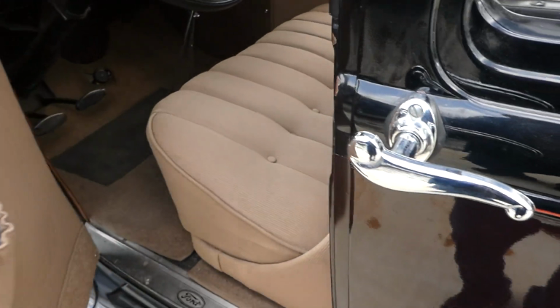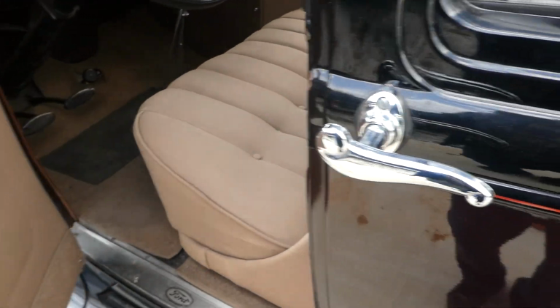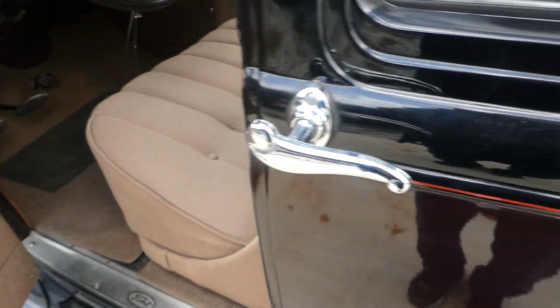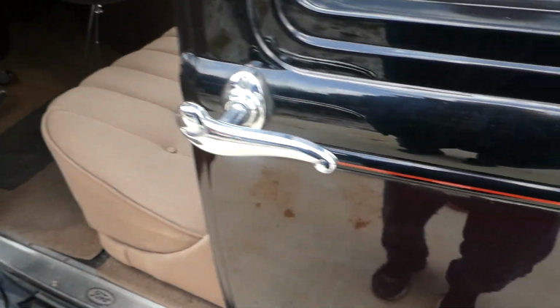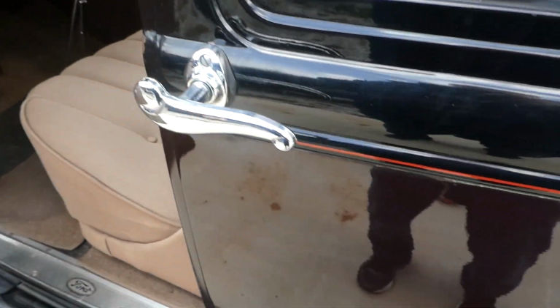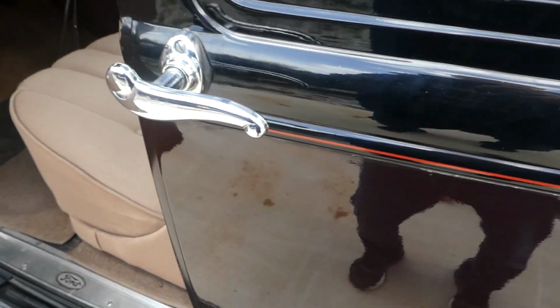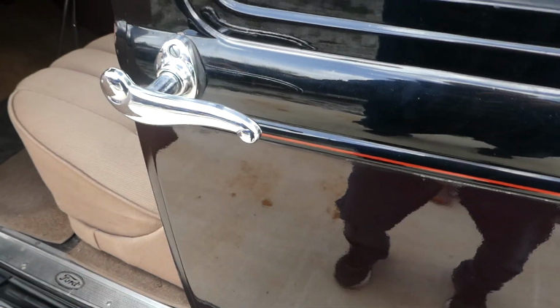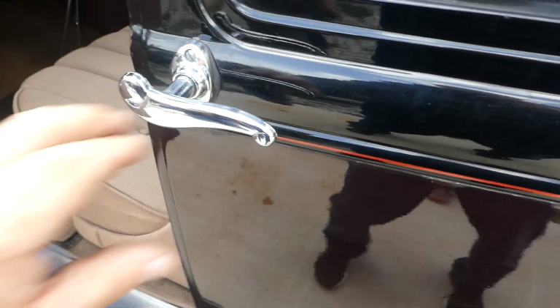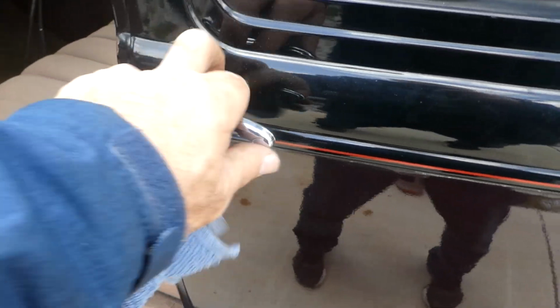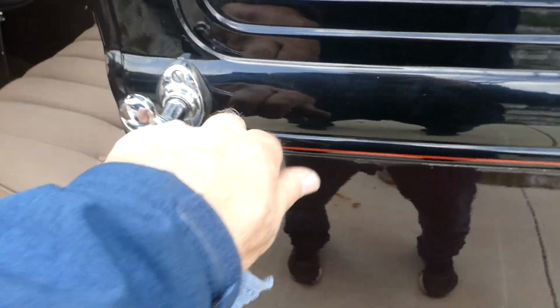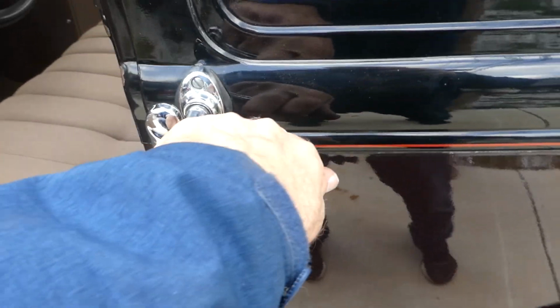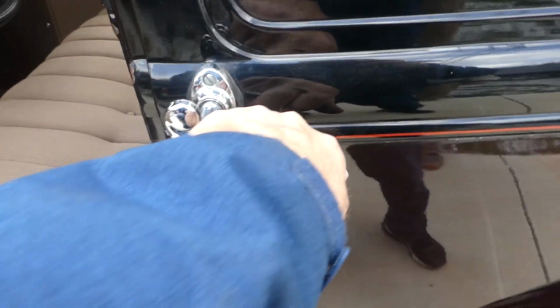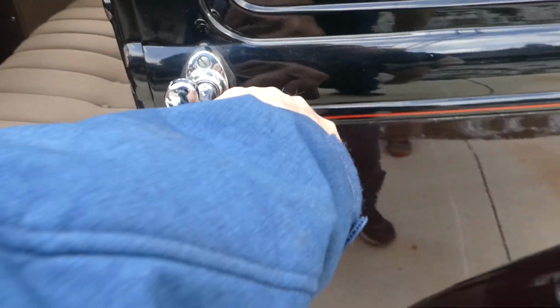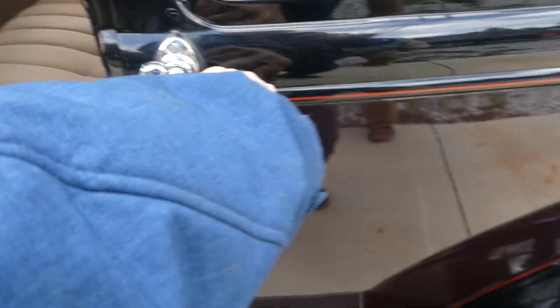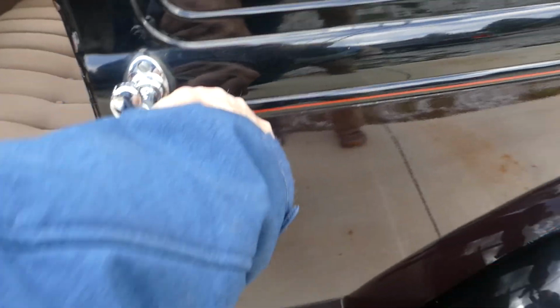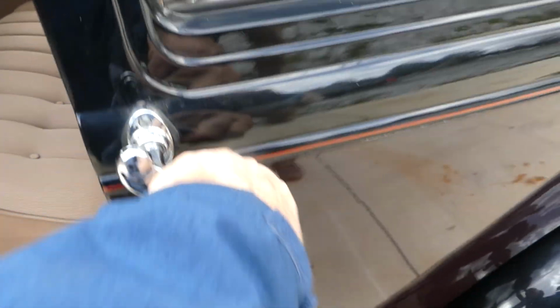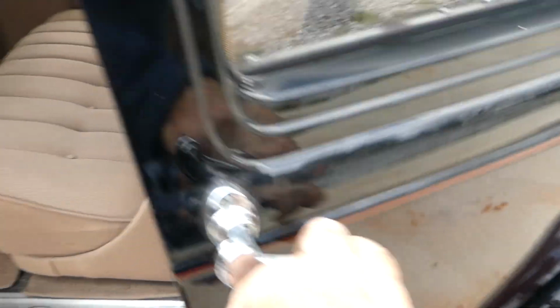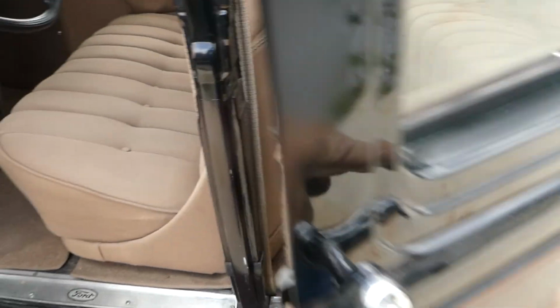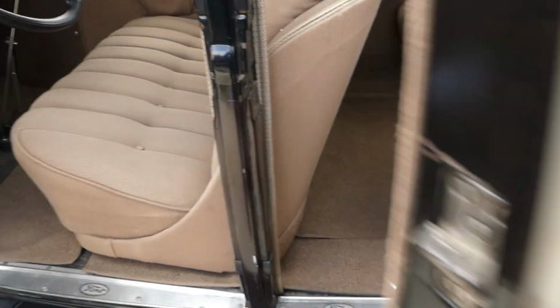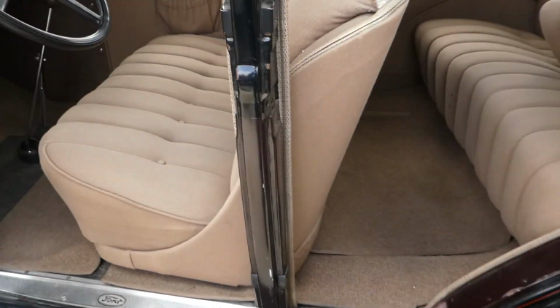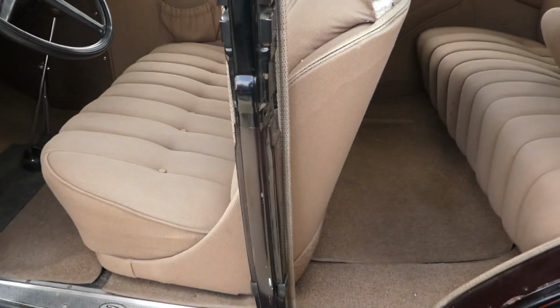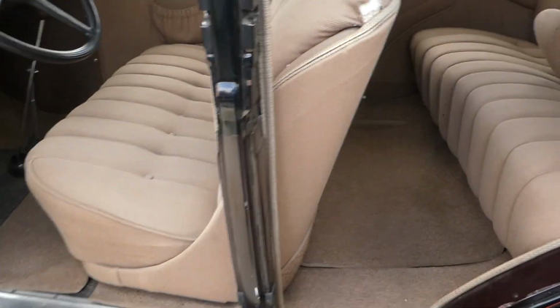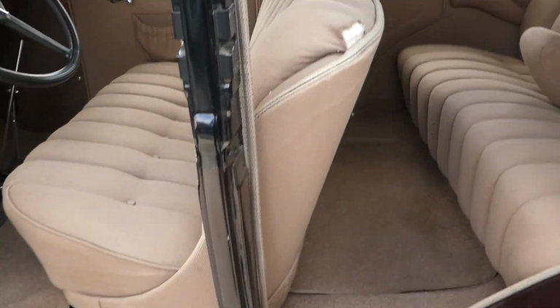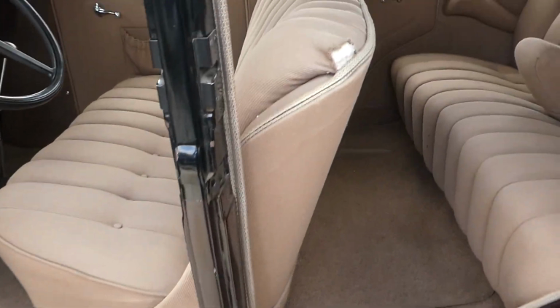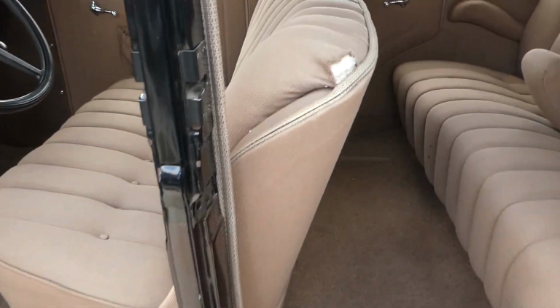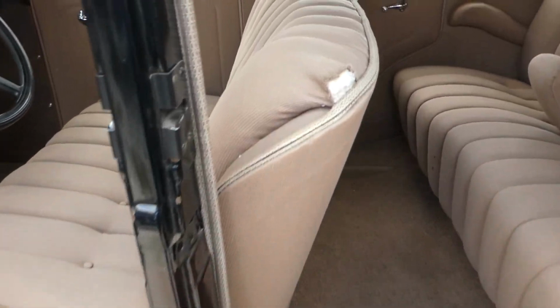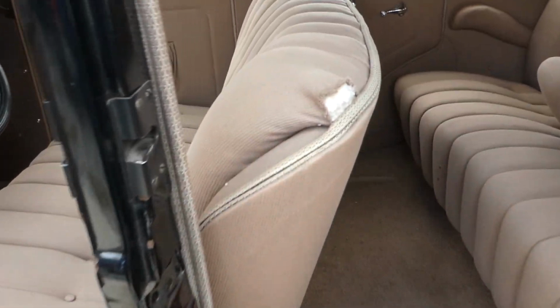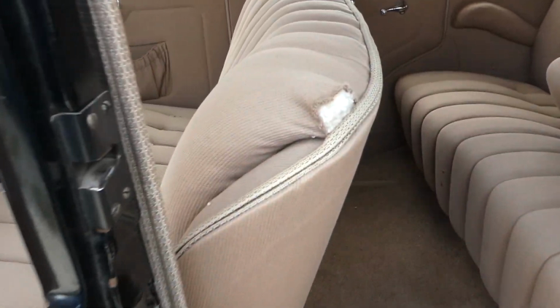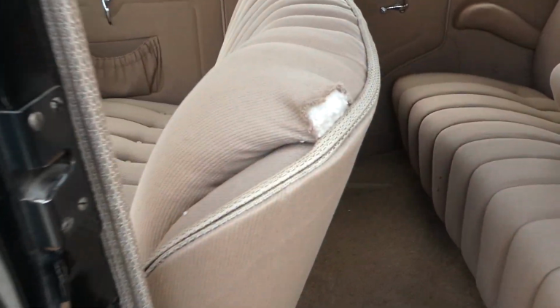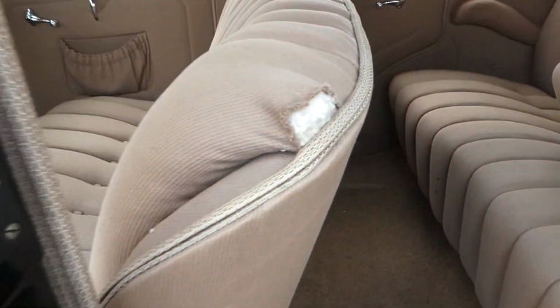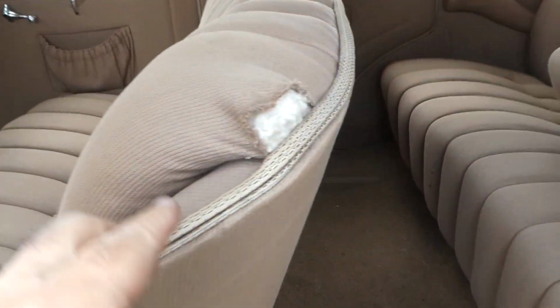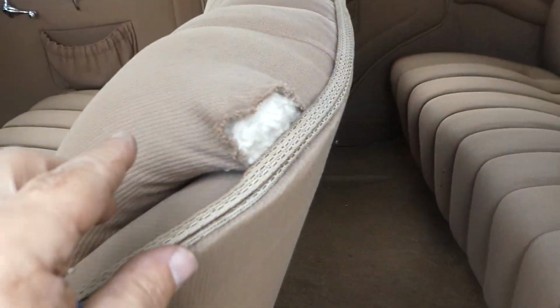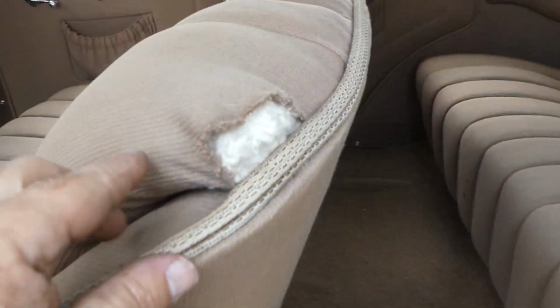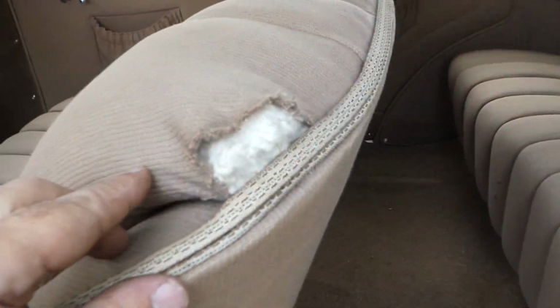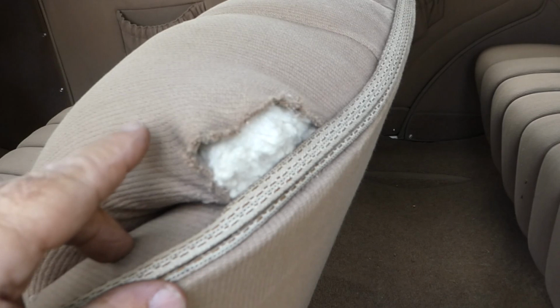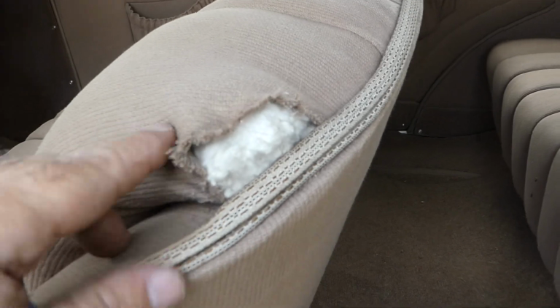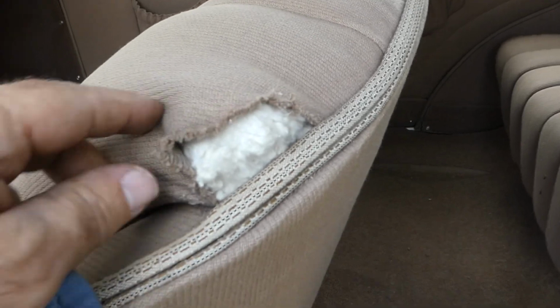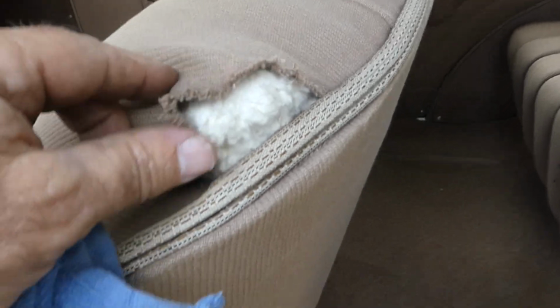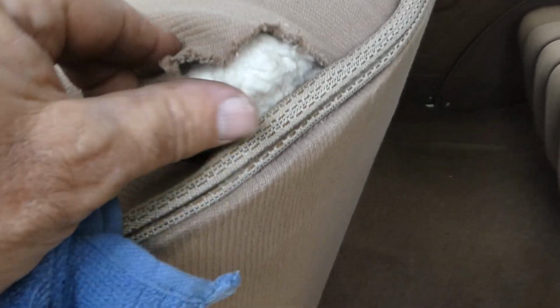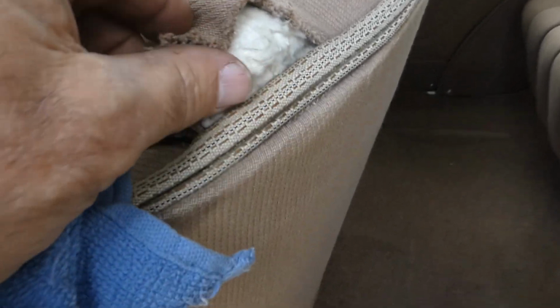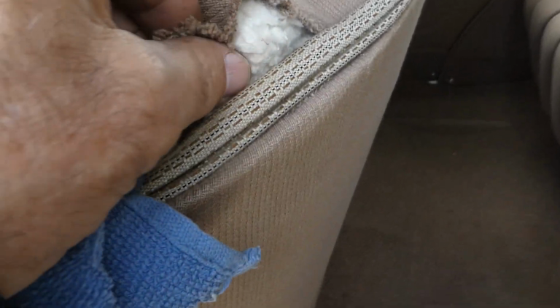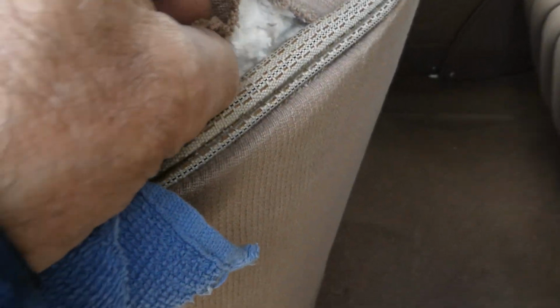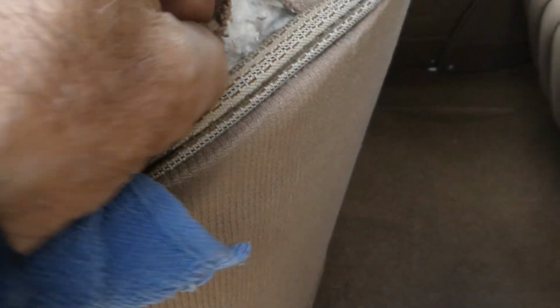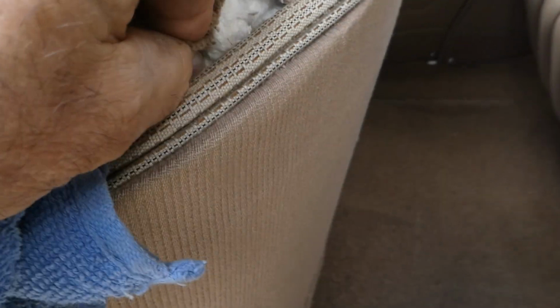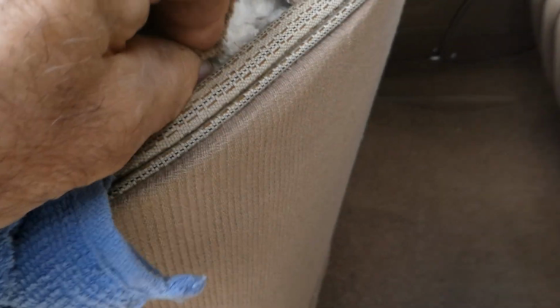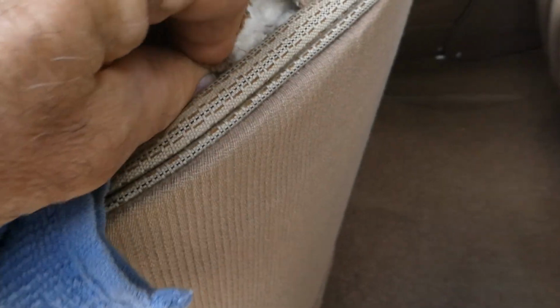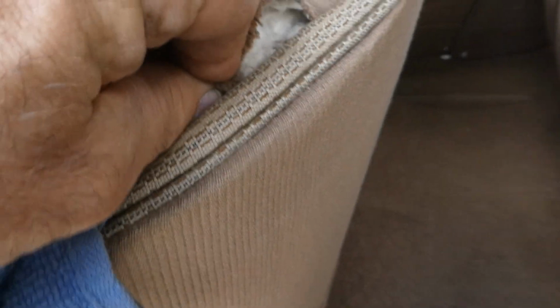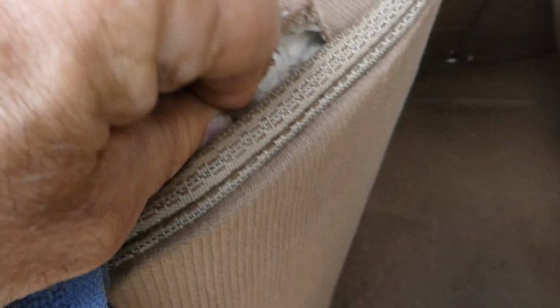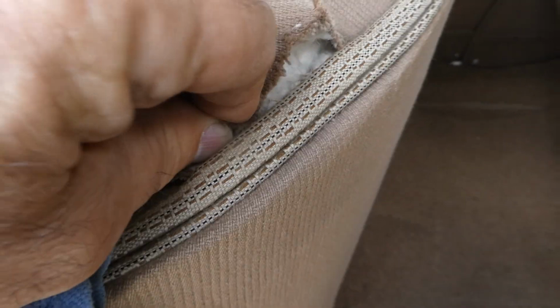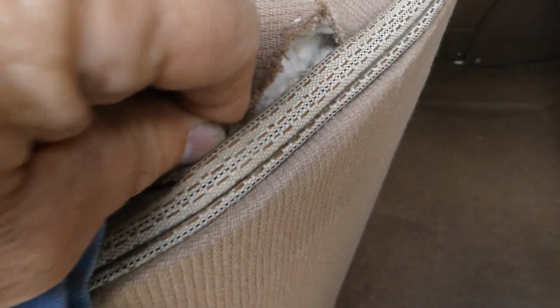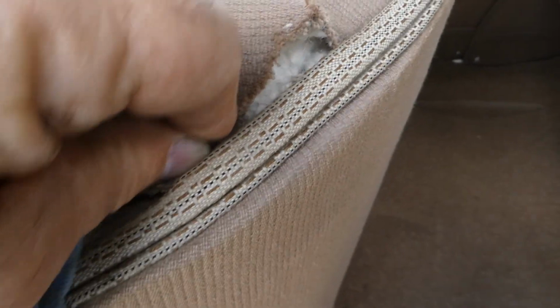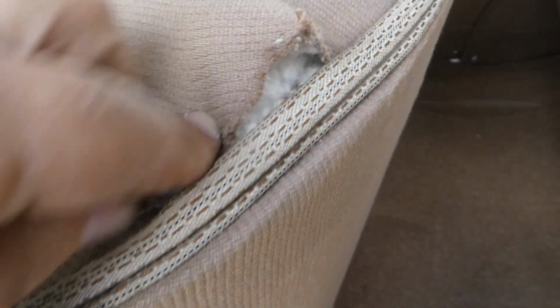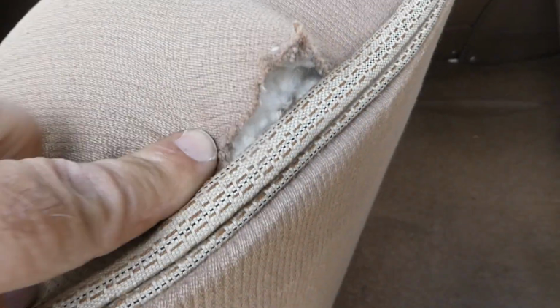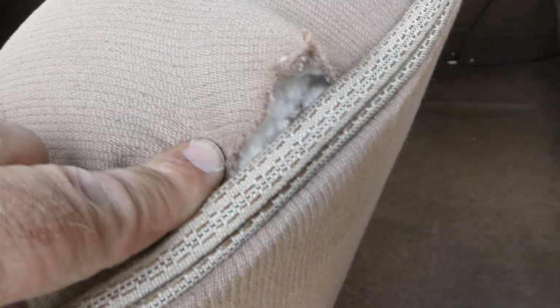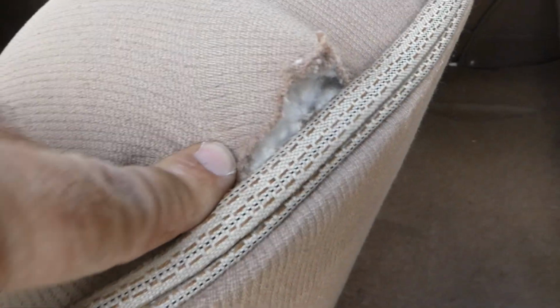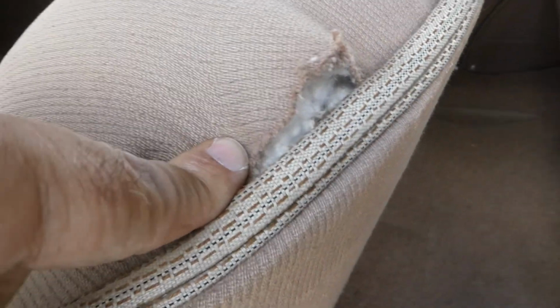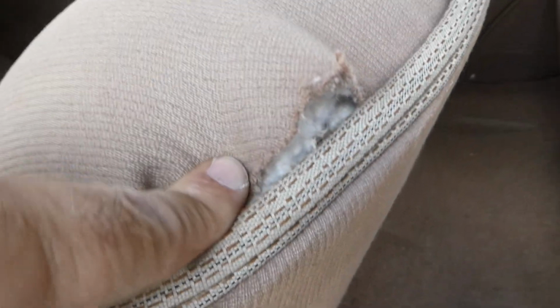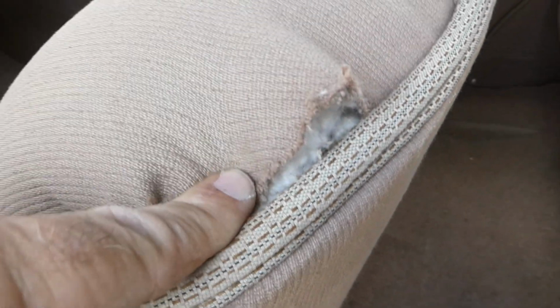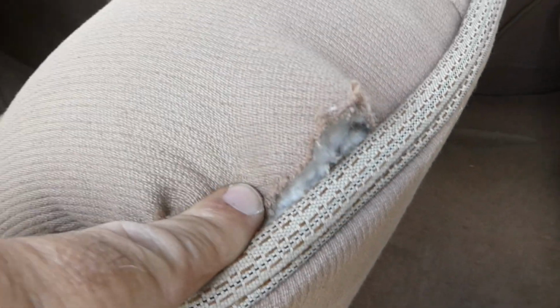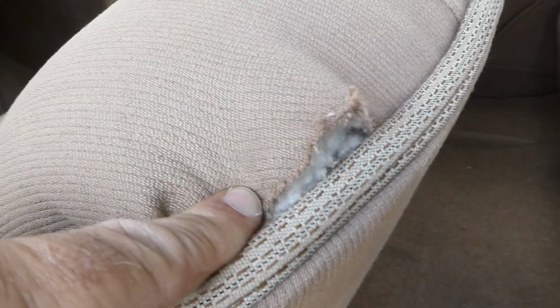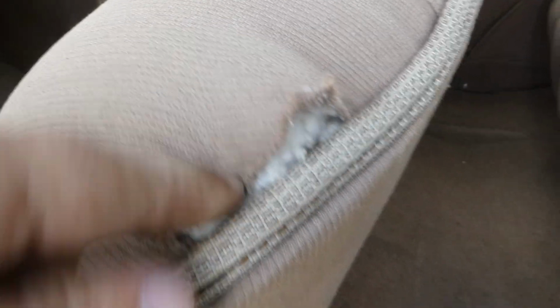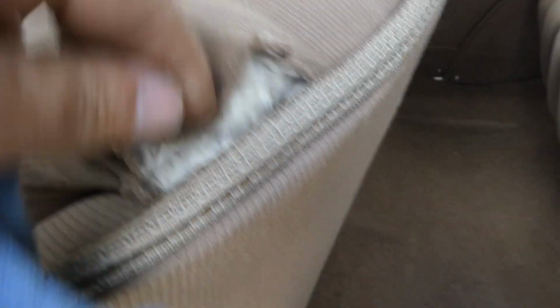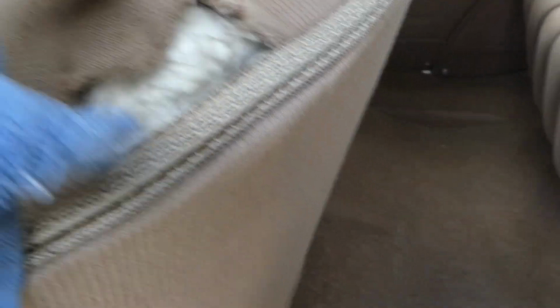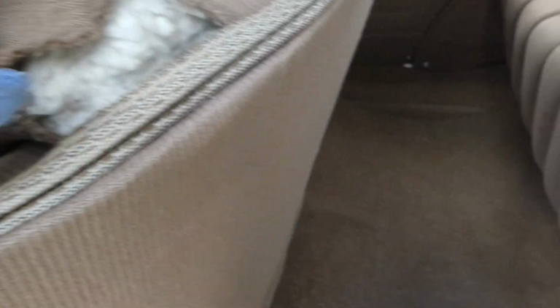Let me show you that spot here in the back. Here's this spot right here — it looks like it just needs to get pulled and tucked back in there and re-sewn.